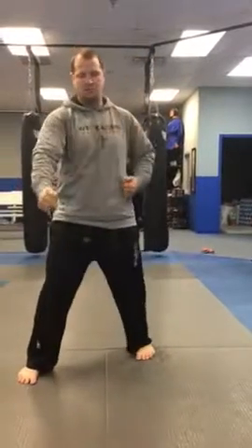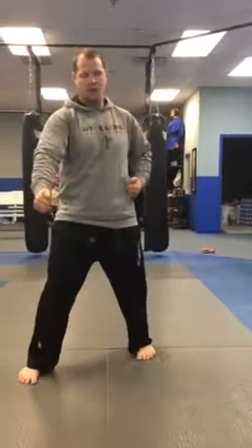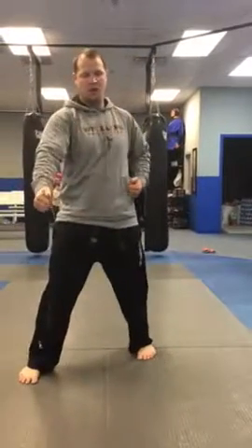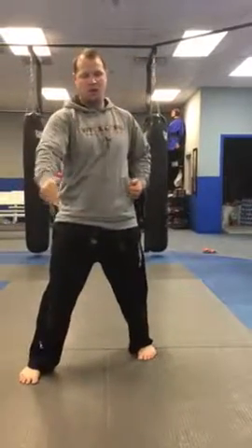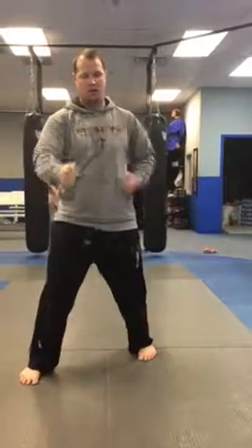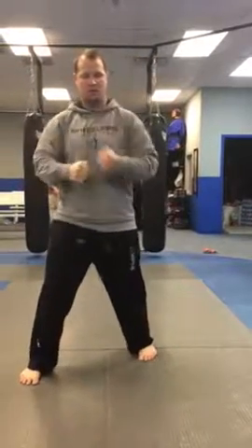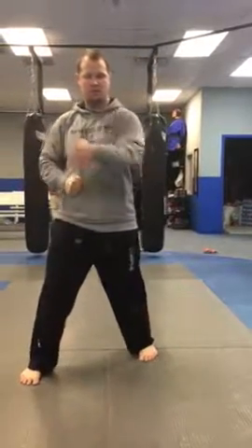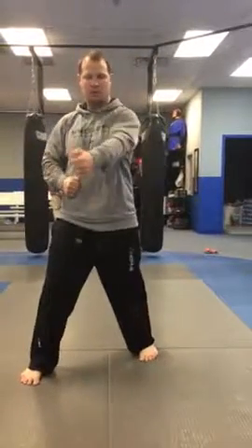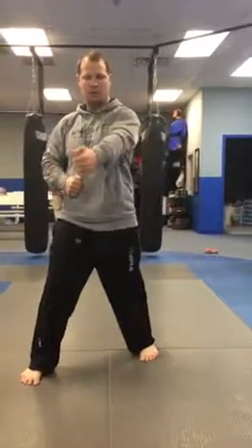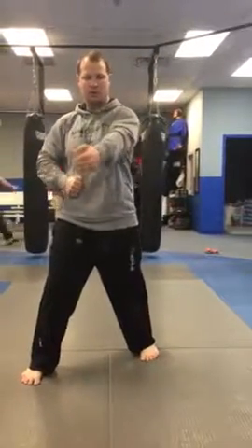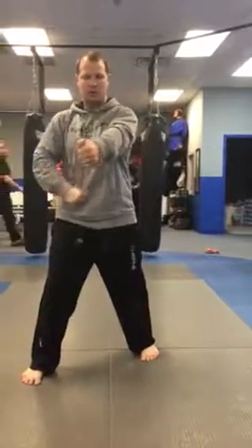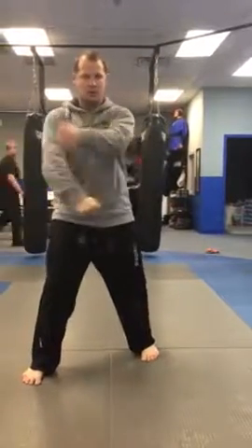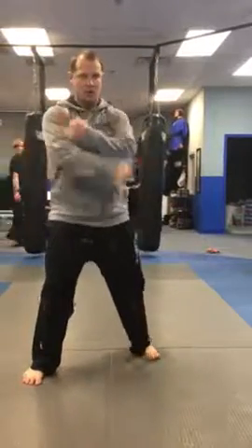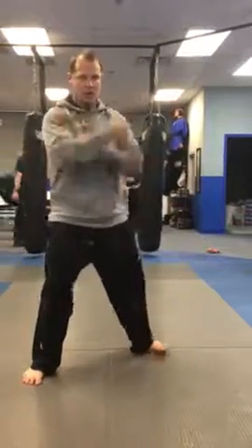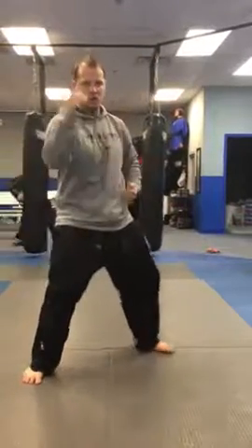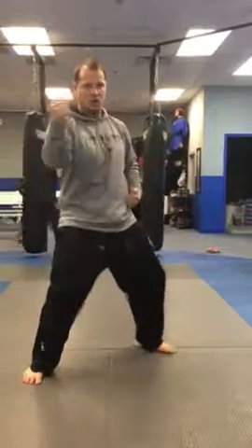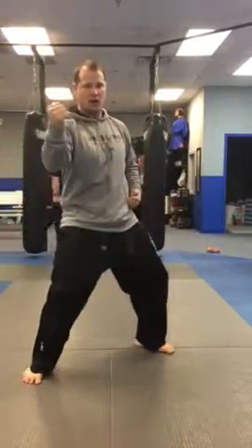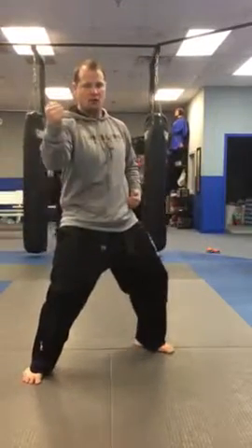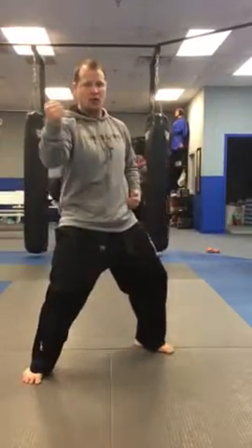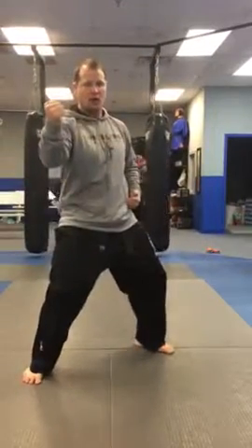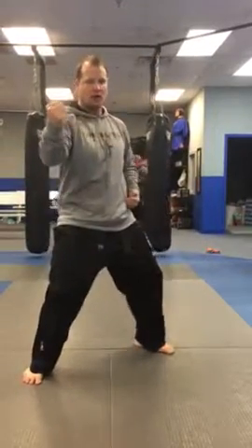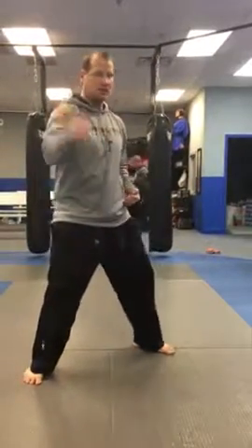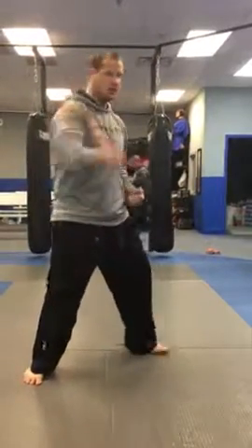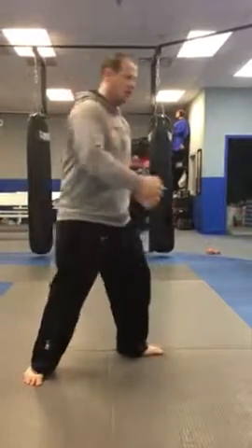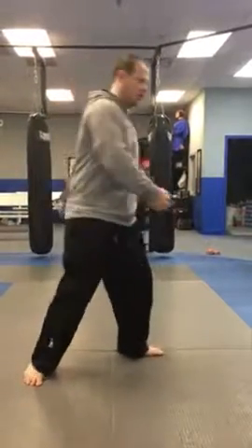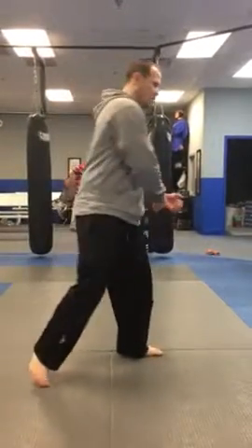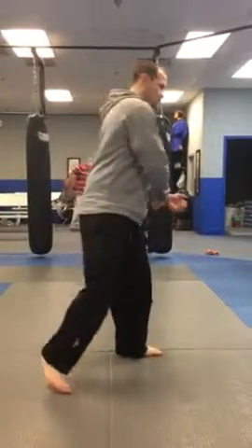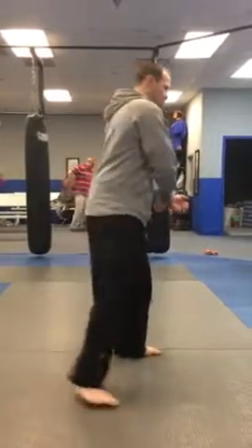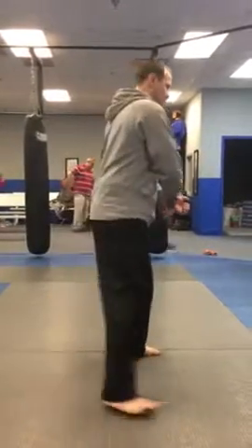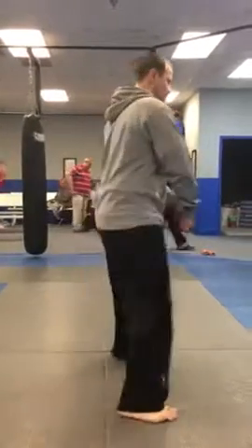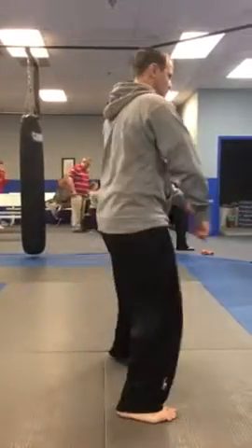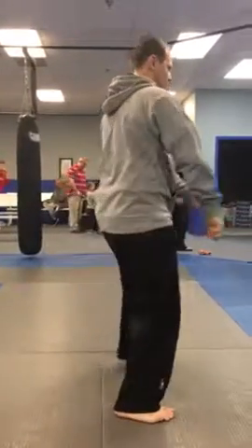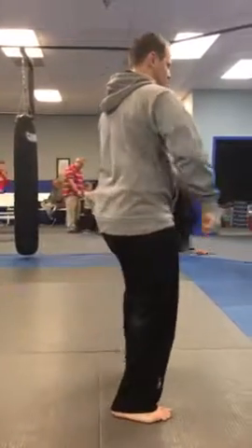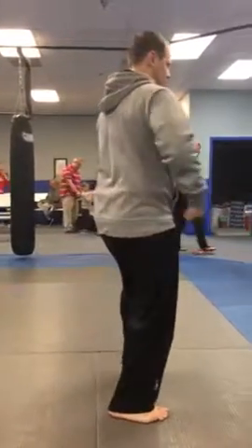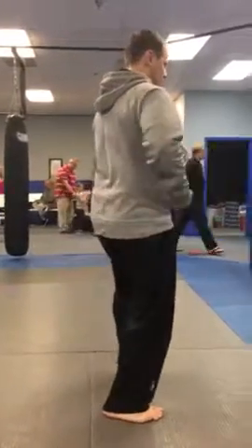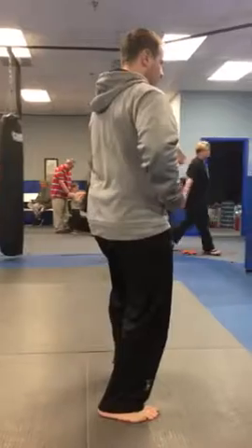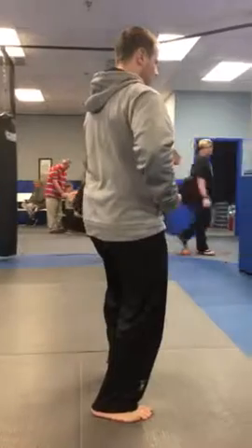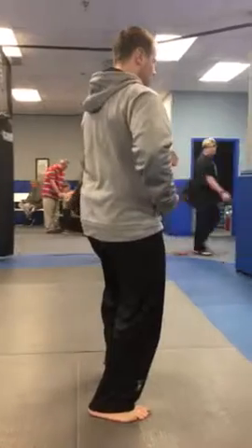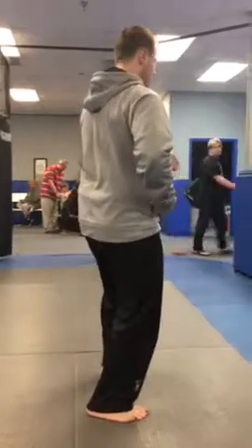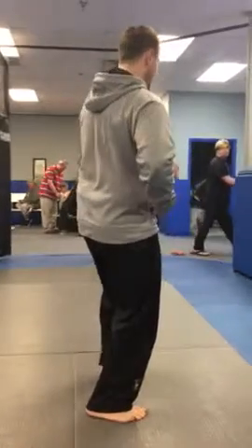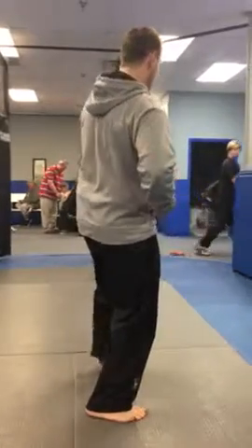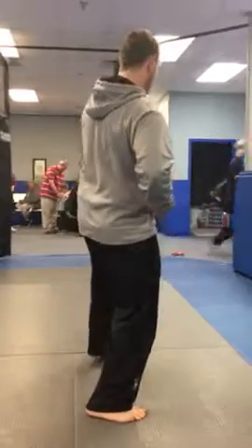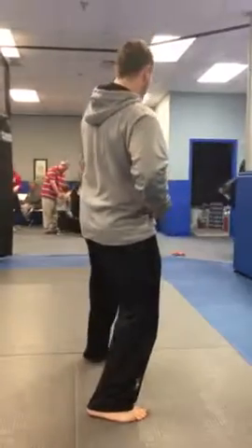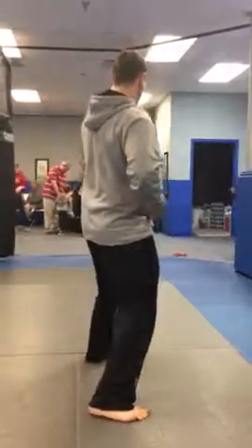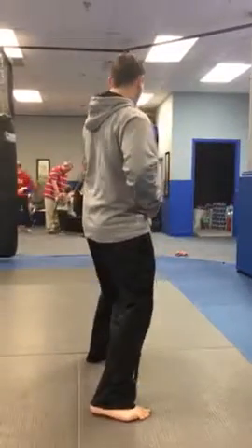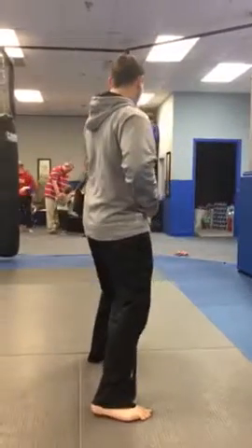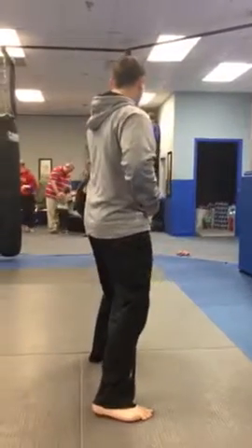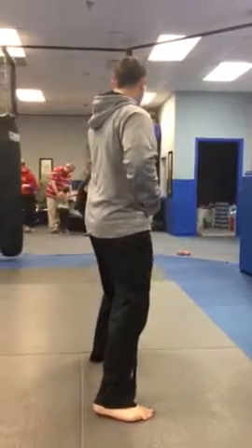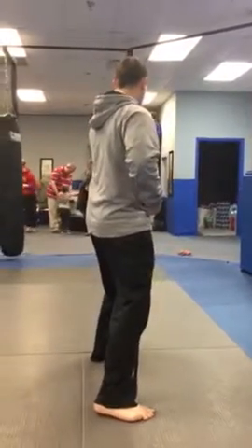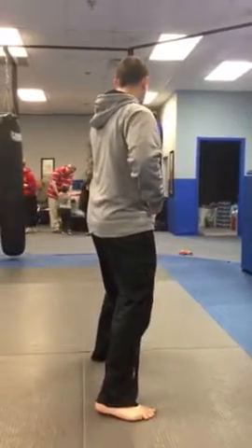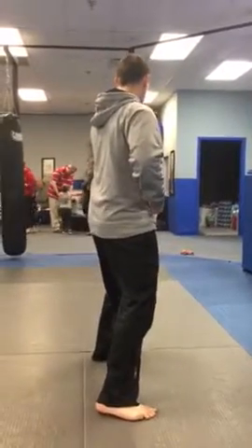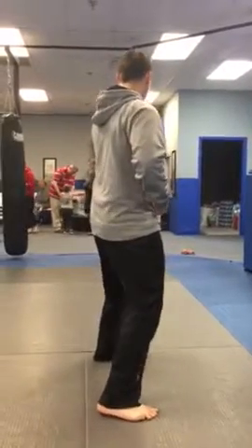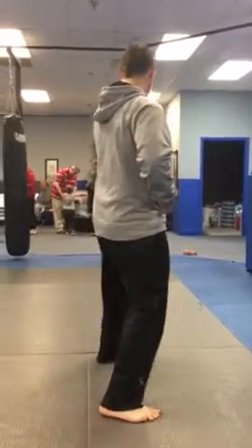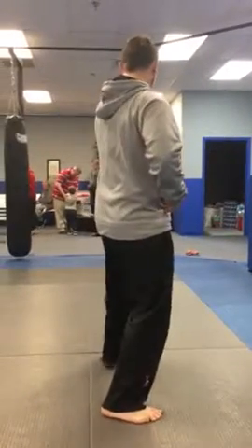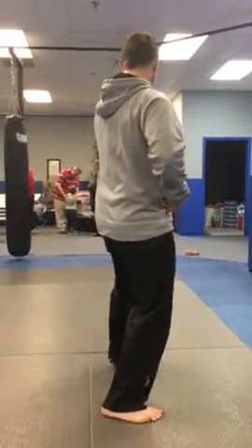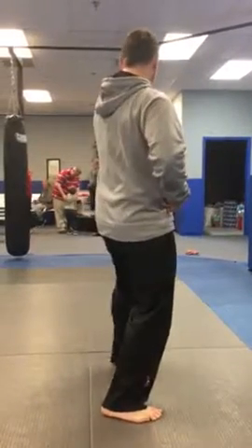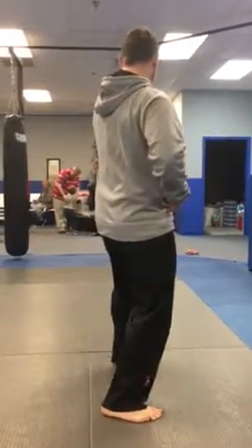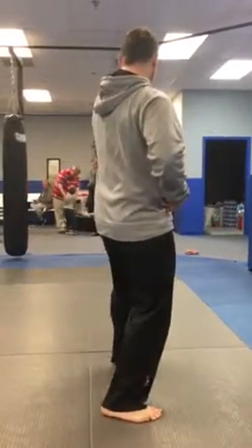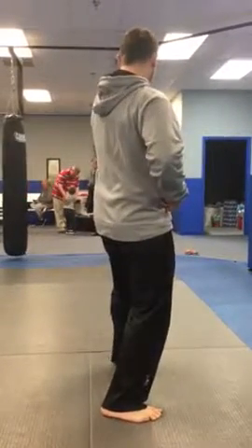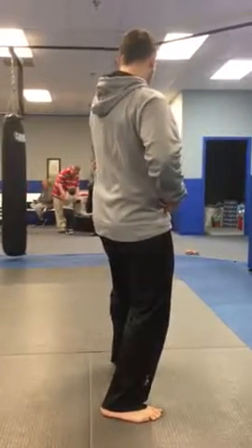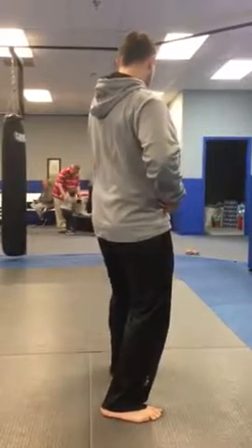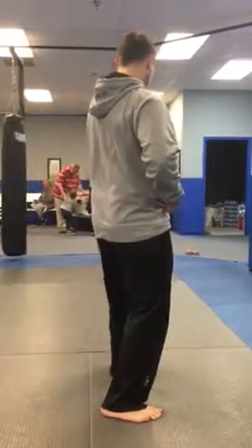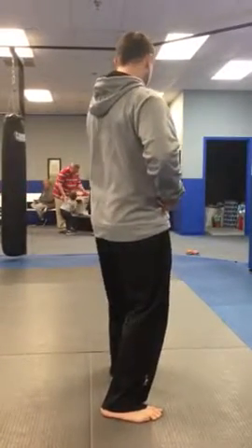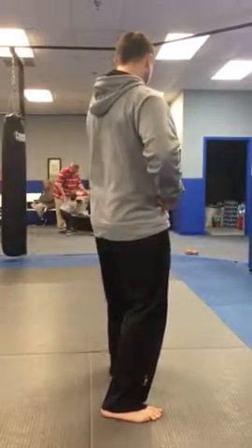Leg block, punch, squatting block, pull back, T stance and stack, step out, back fist, pull back, elbow.